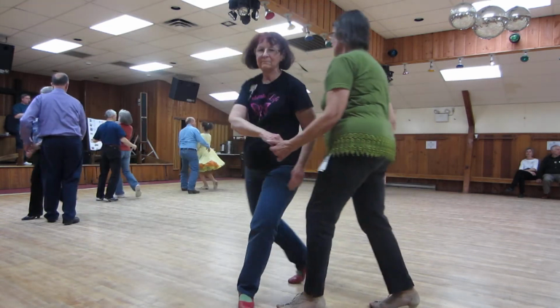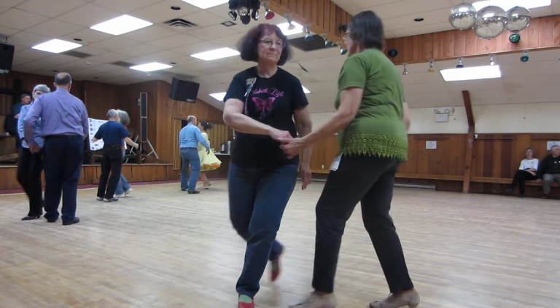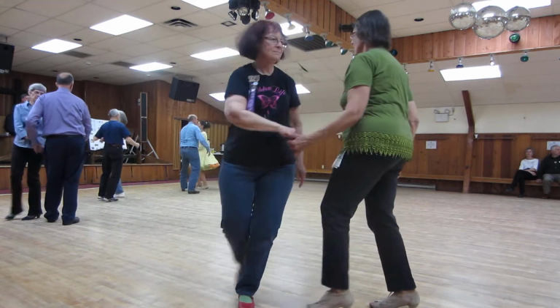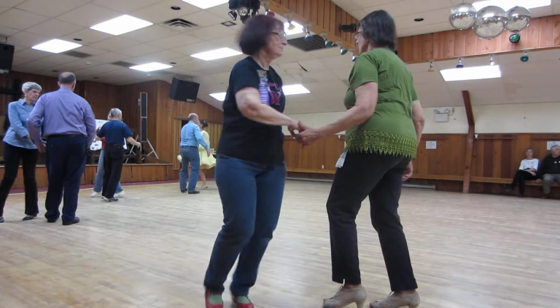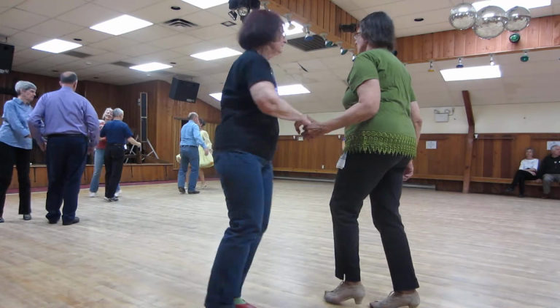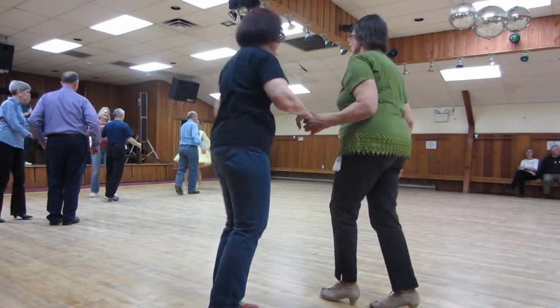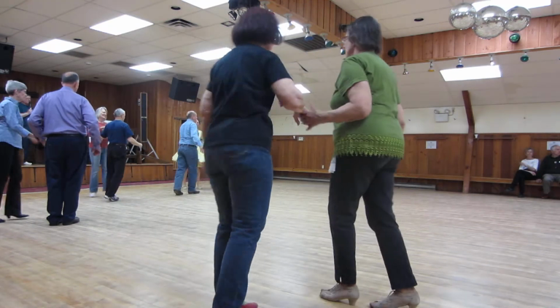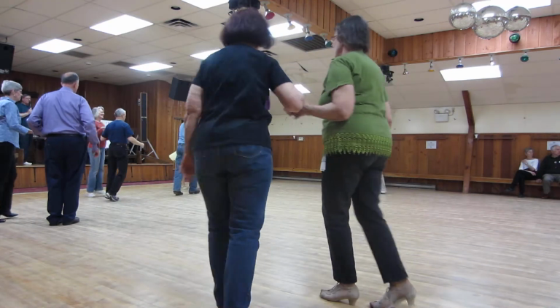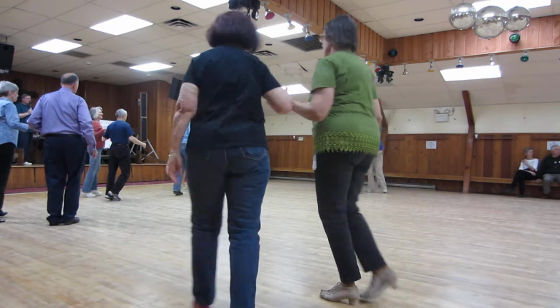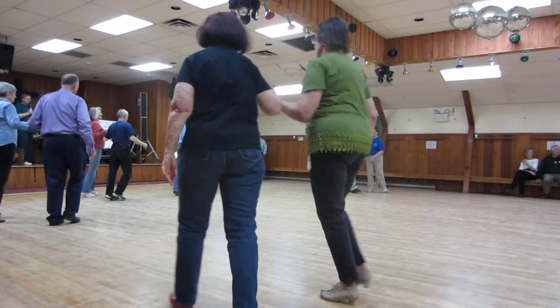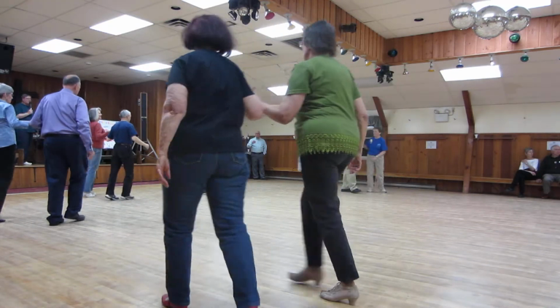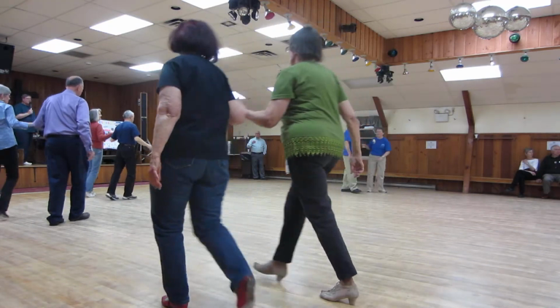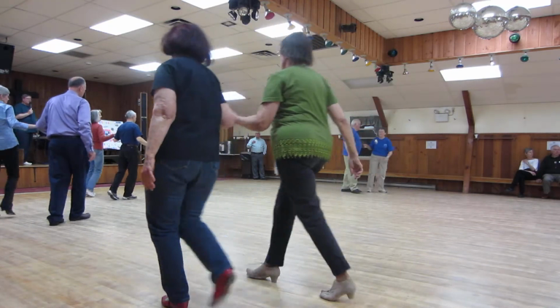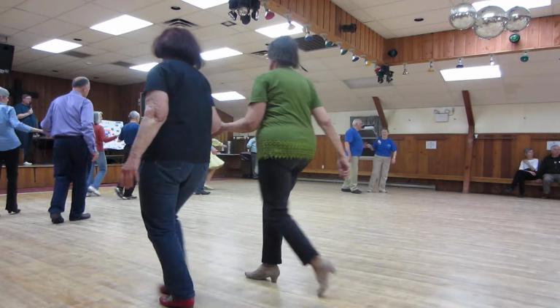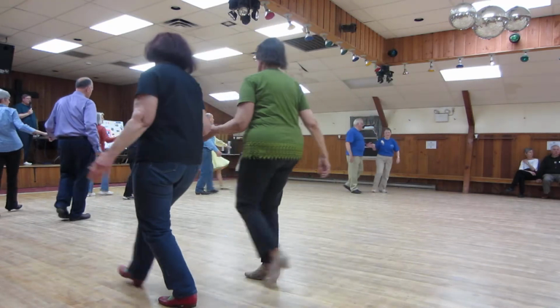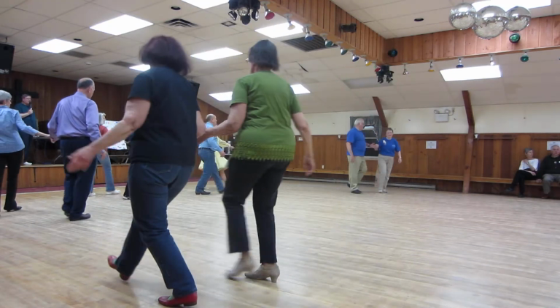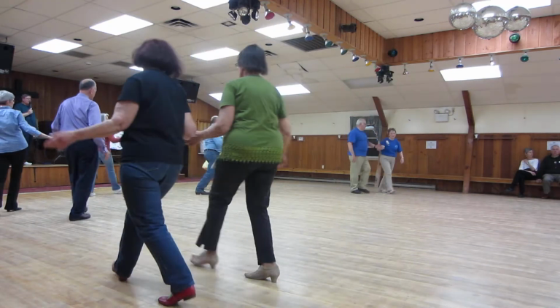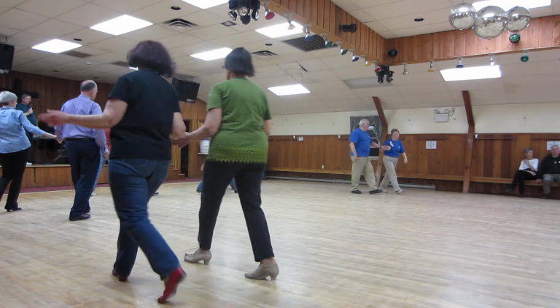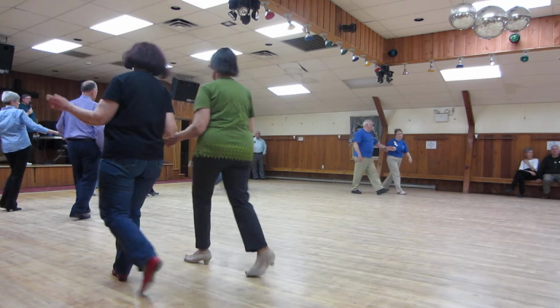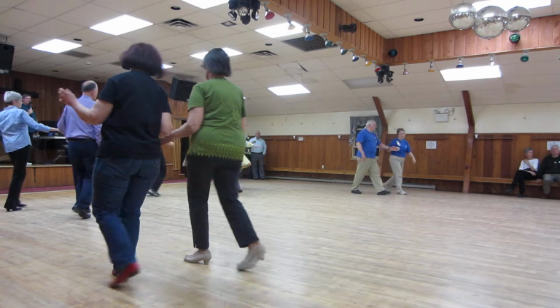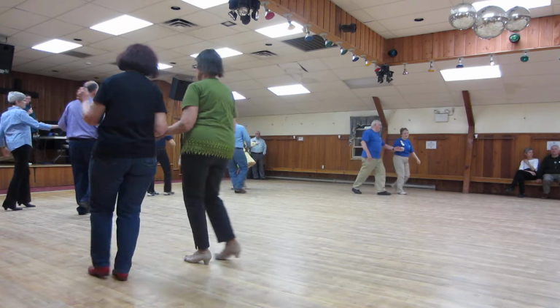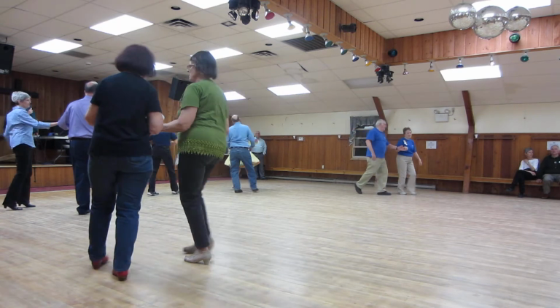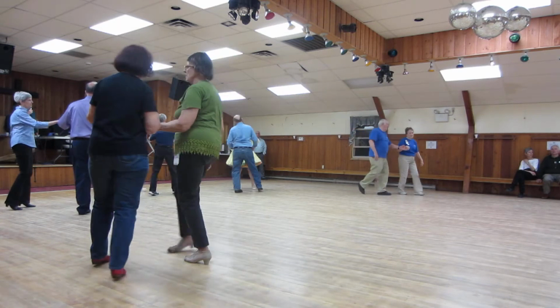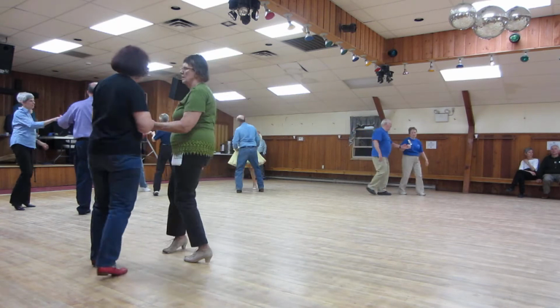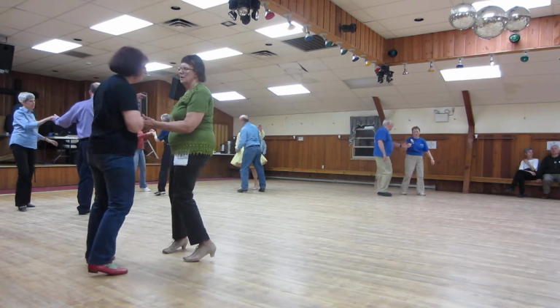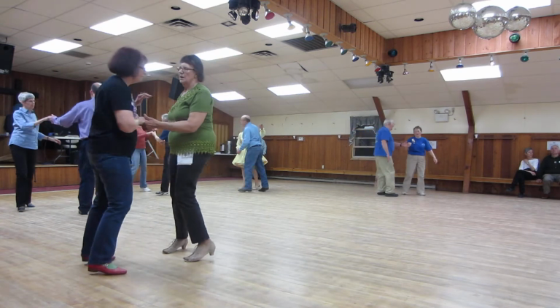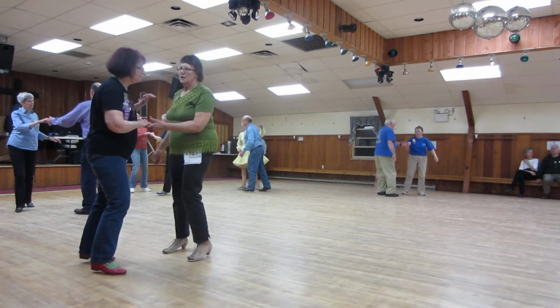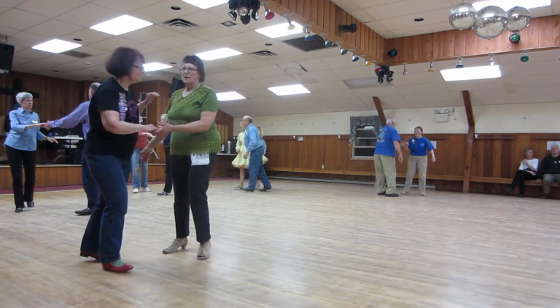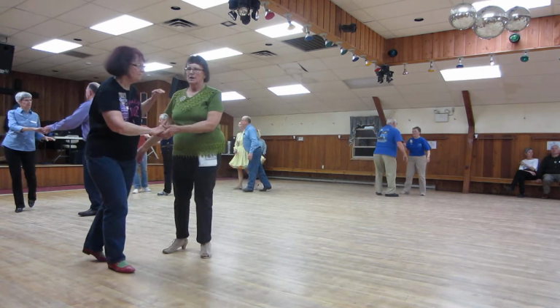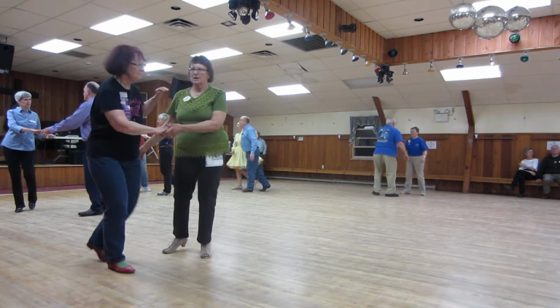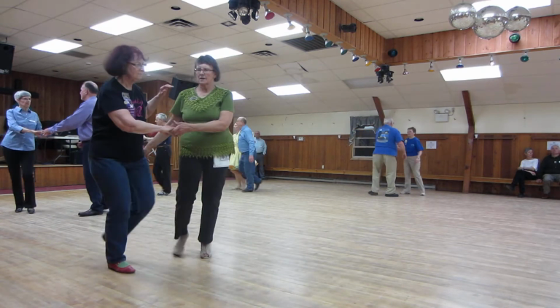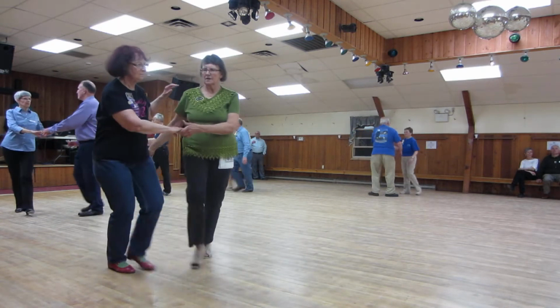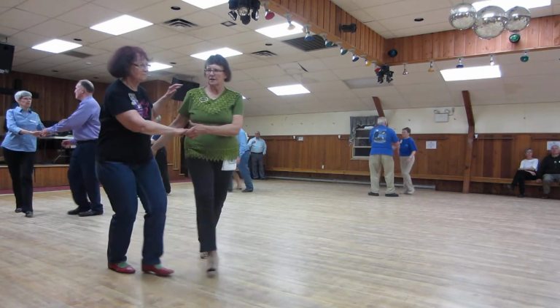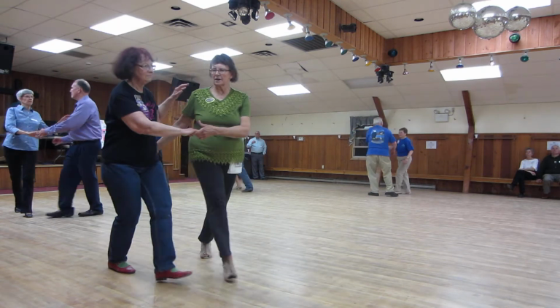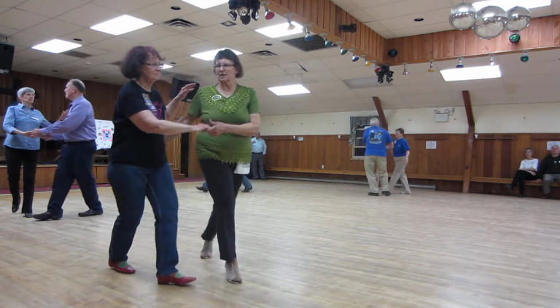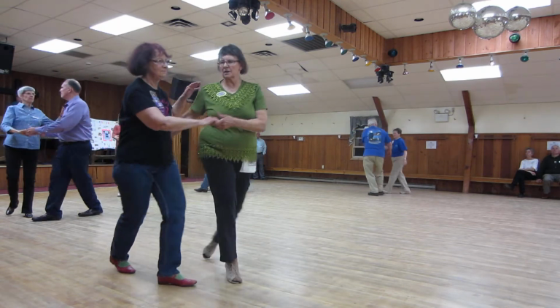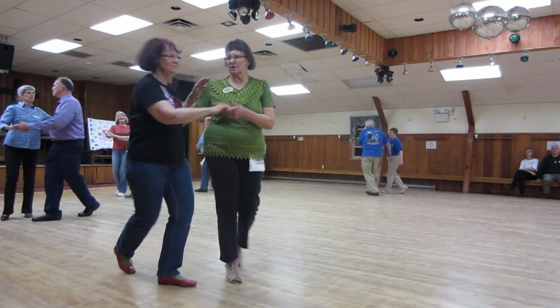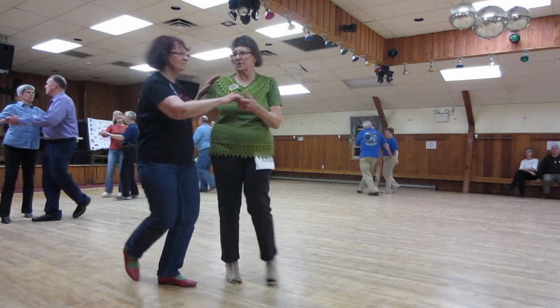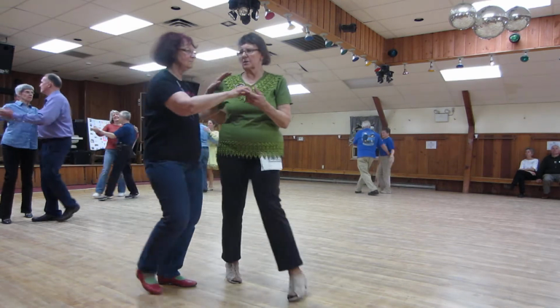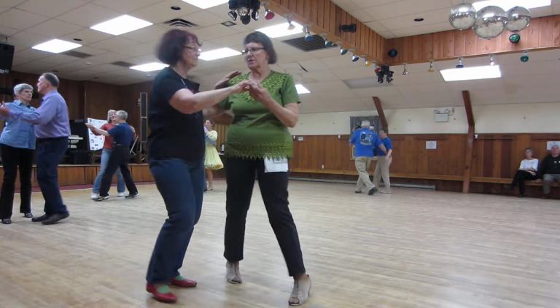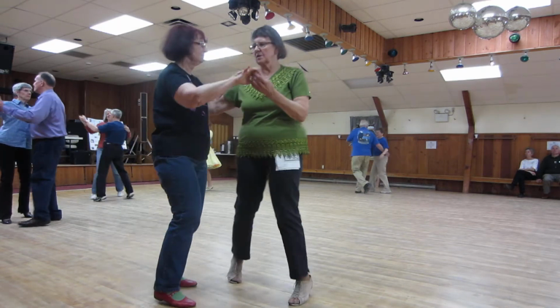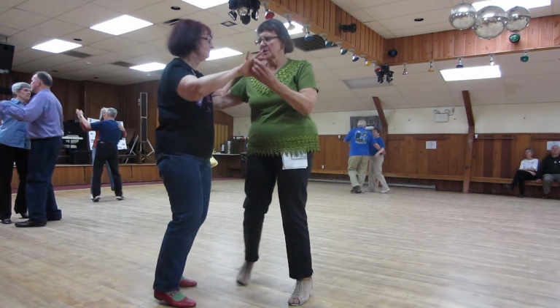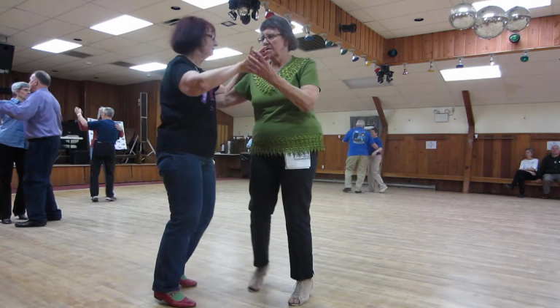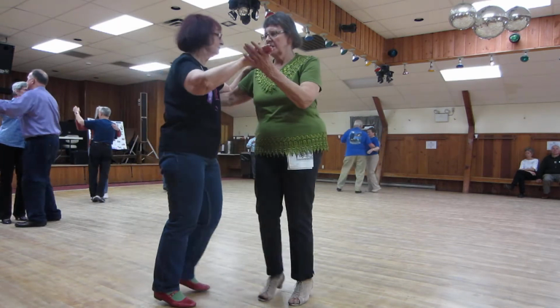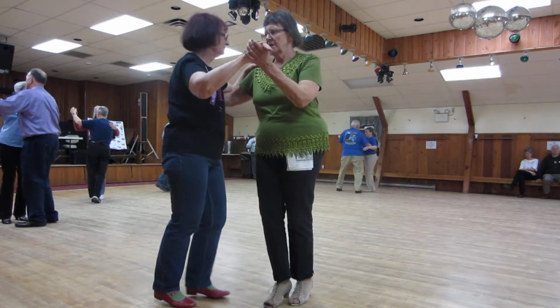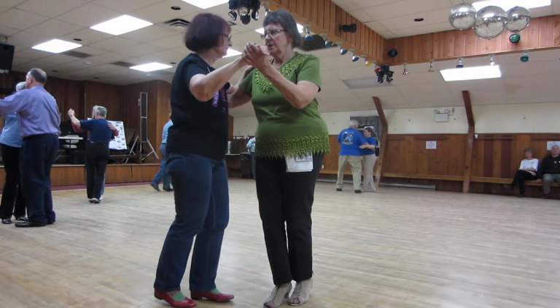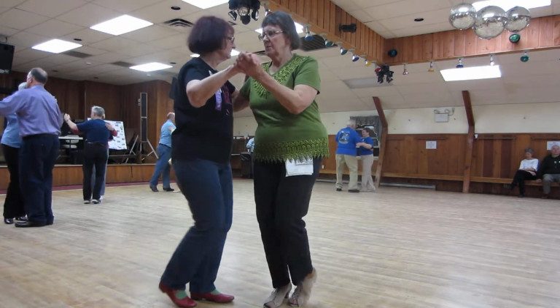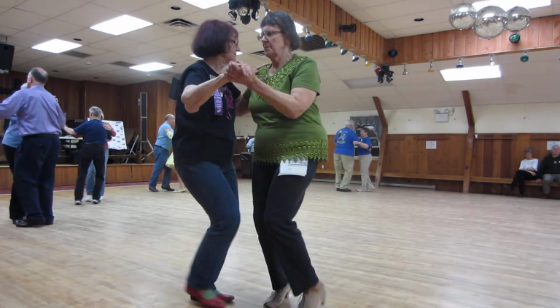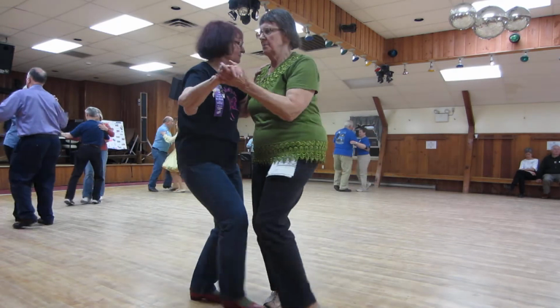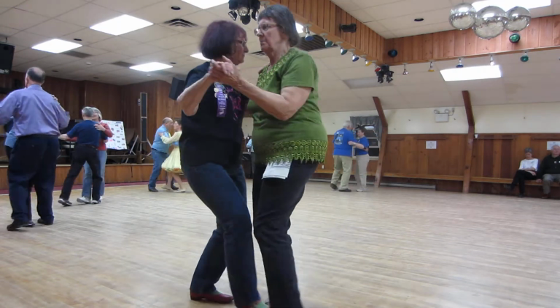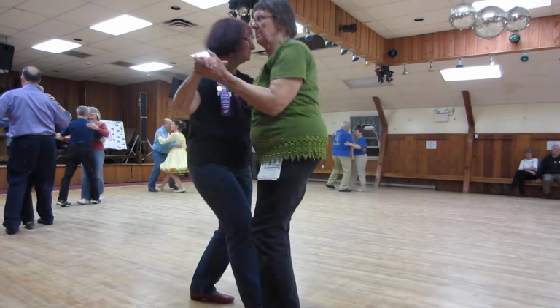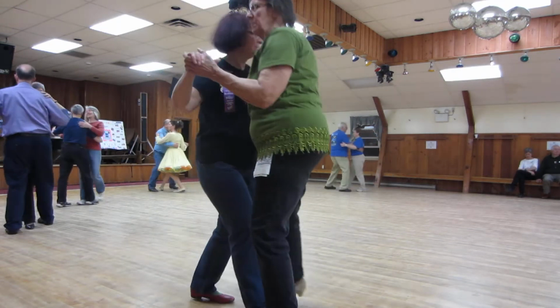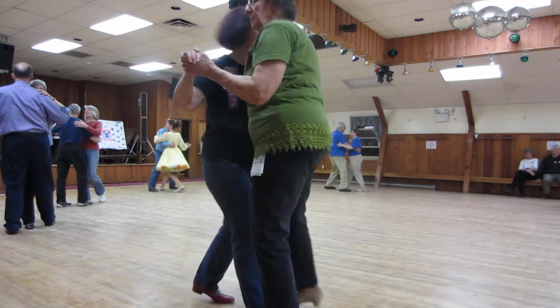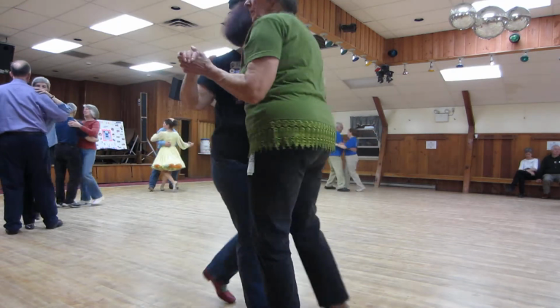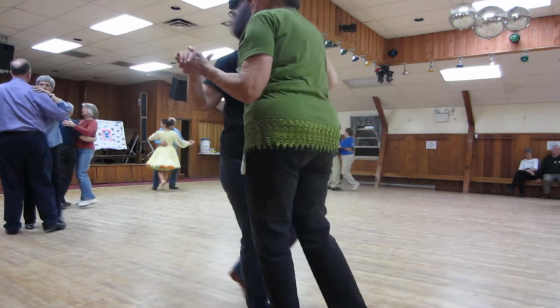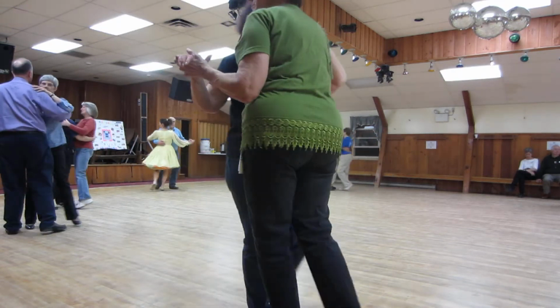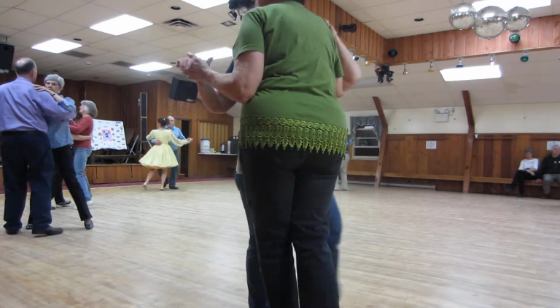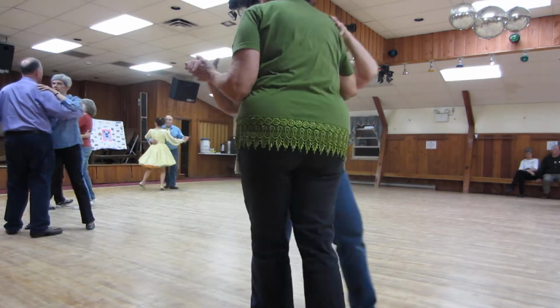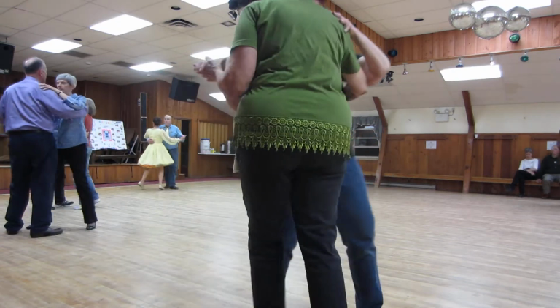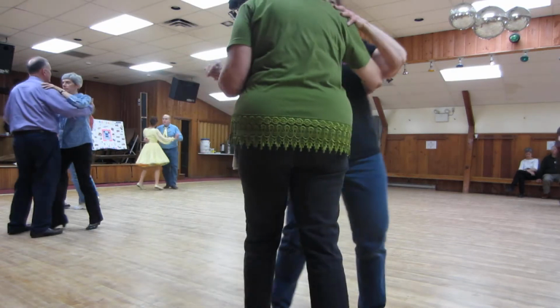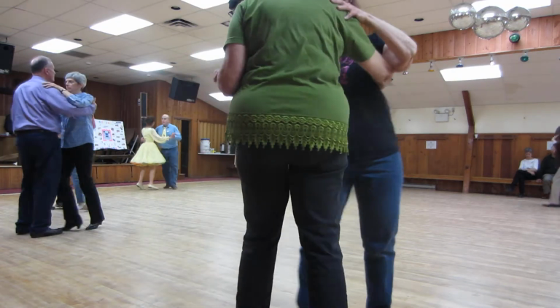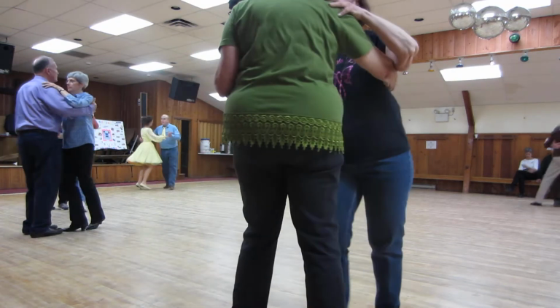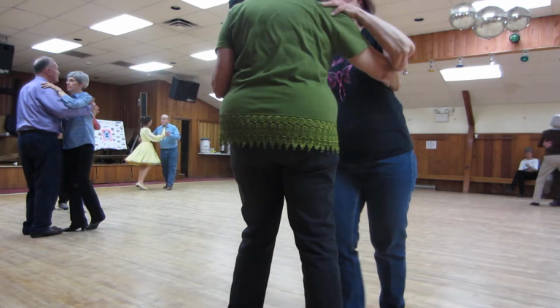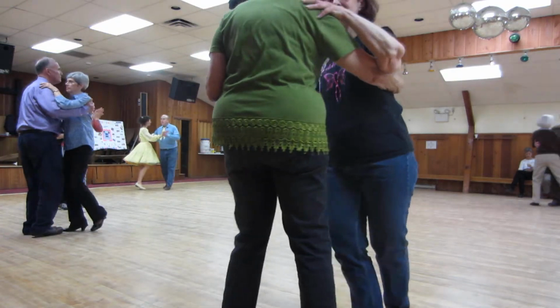Wrap across face reverse. Backward waltz. Ladies roll across face reverse. Twinkle reverse. Twinkle reverse. Twinkle maneuver. Two right turn. Stay small. Ended butterfly.